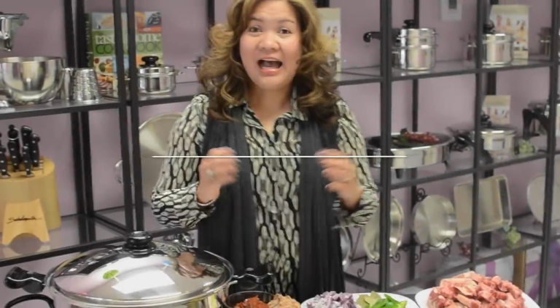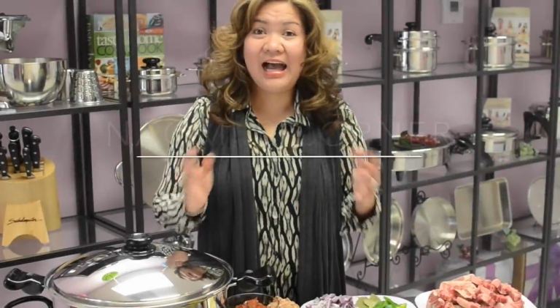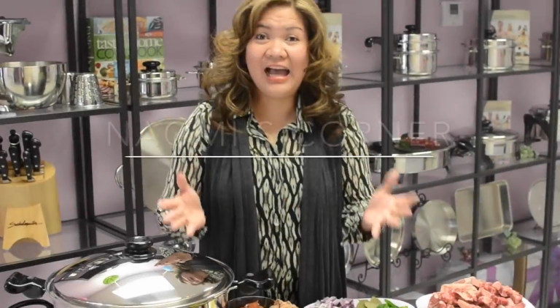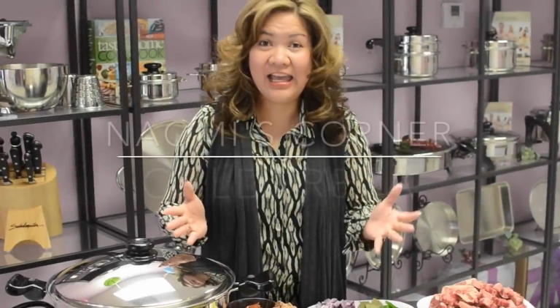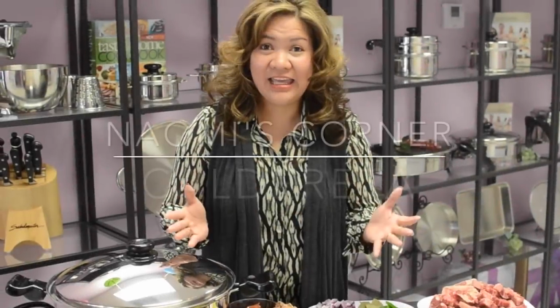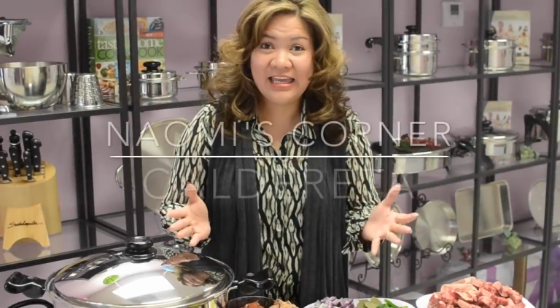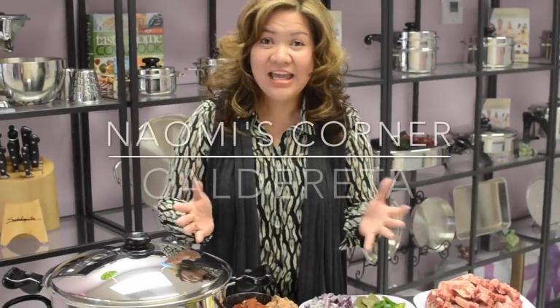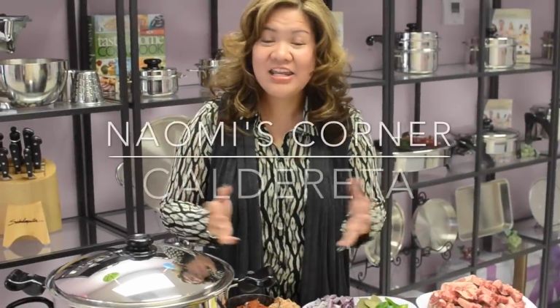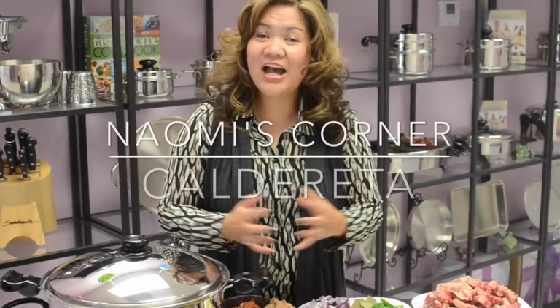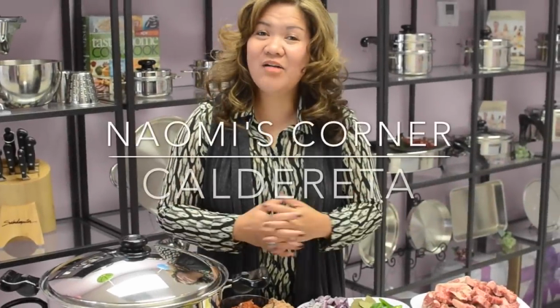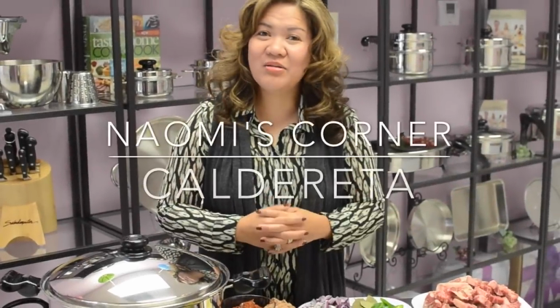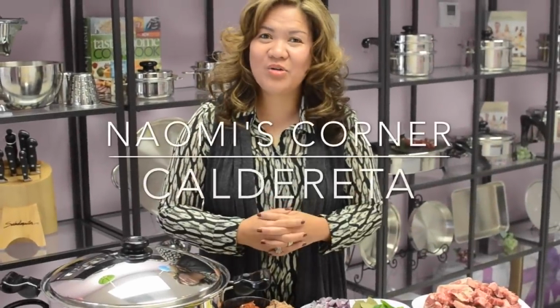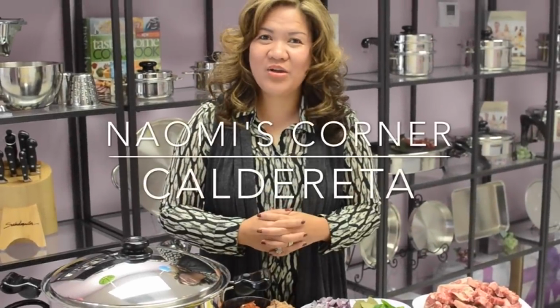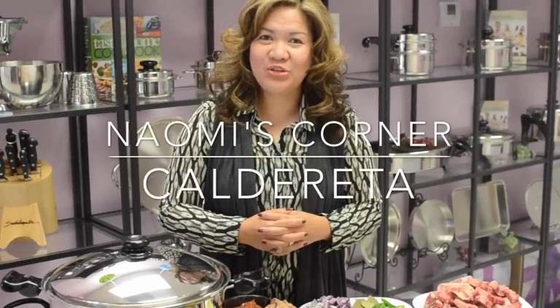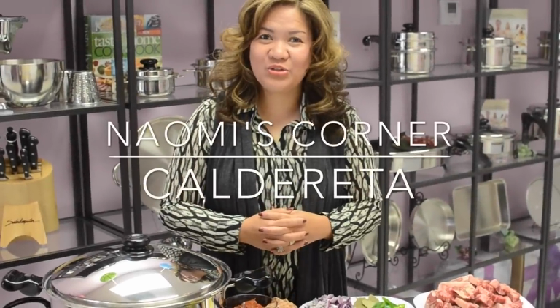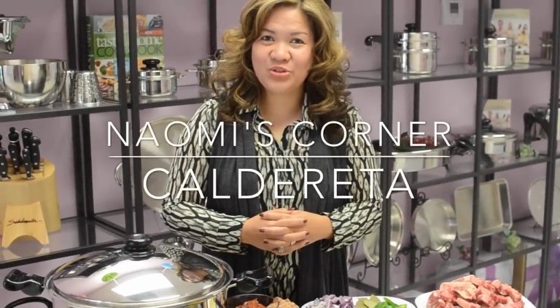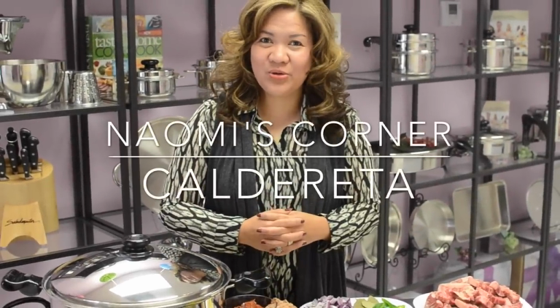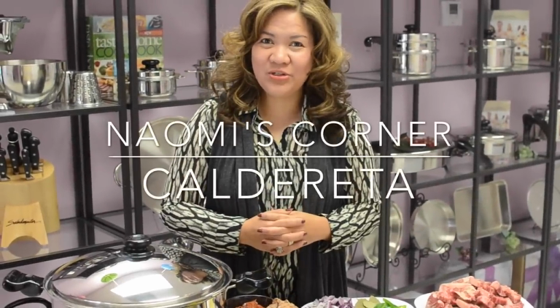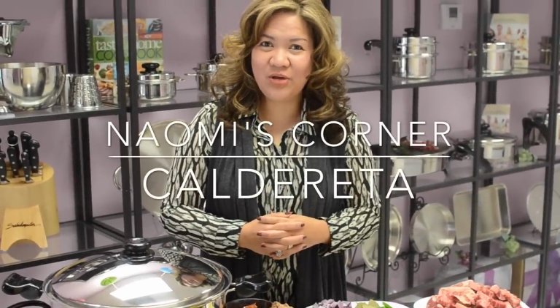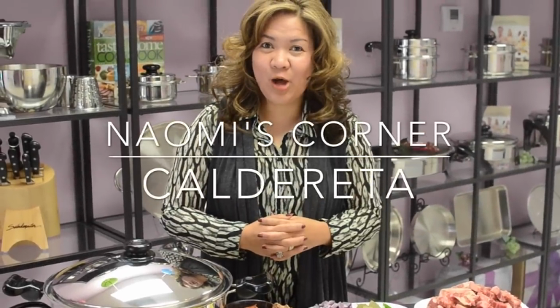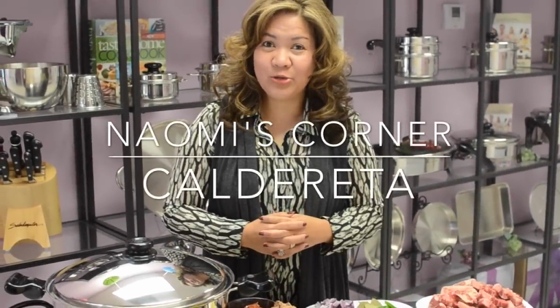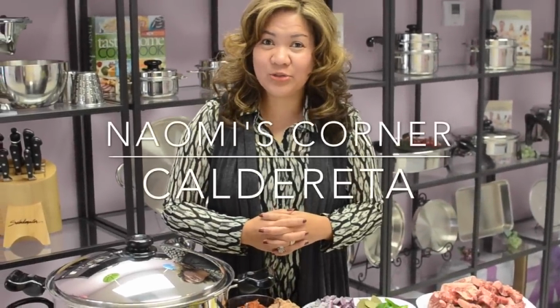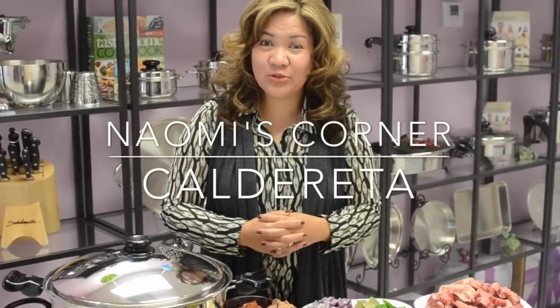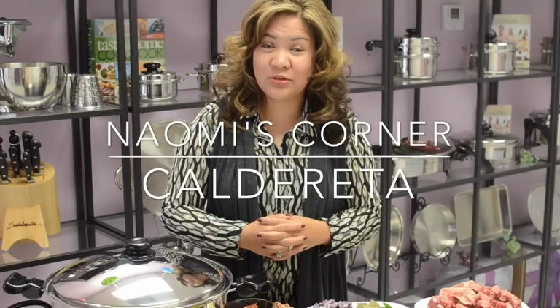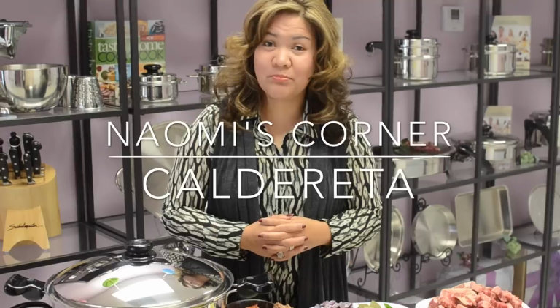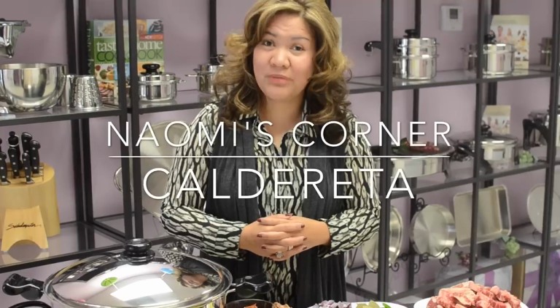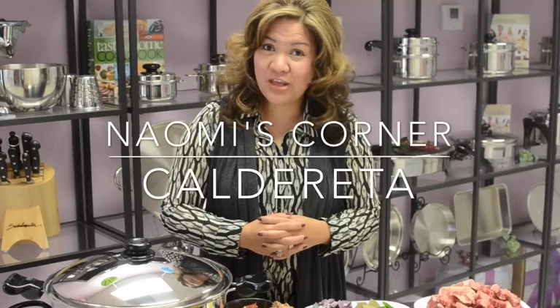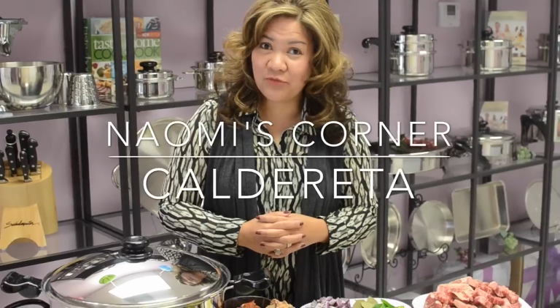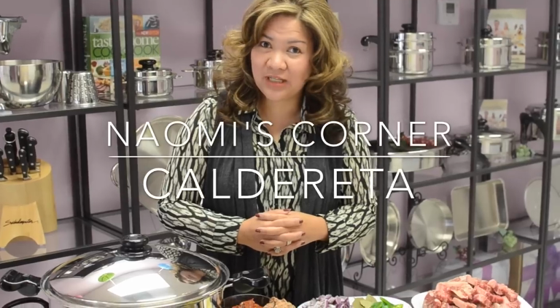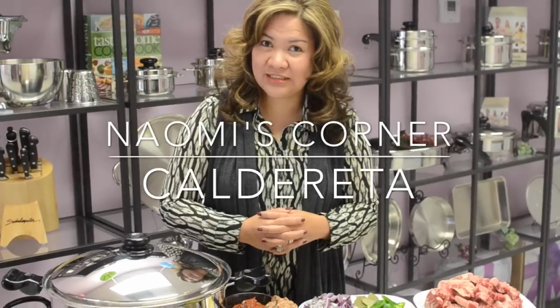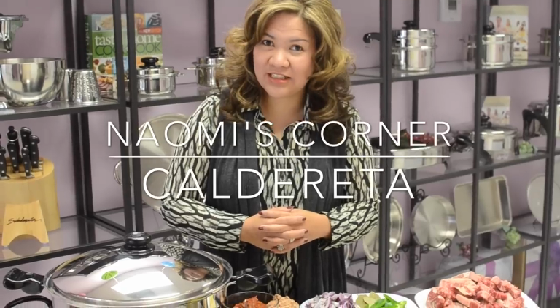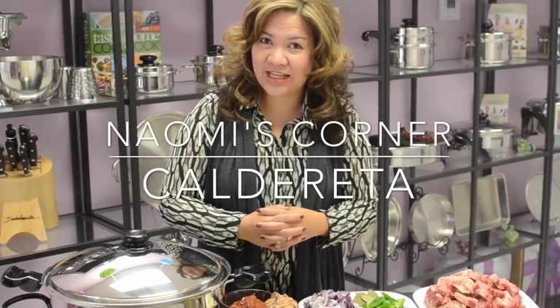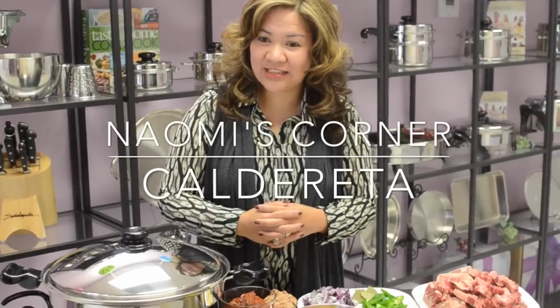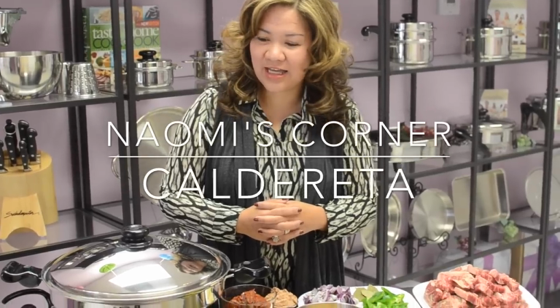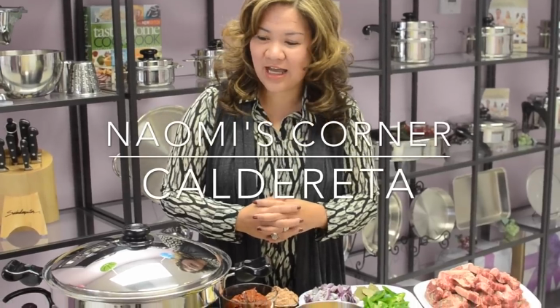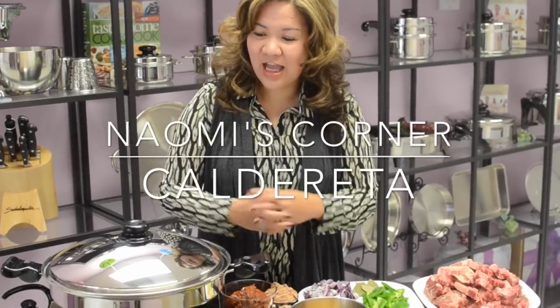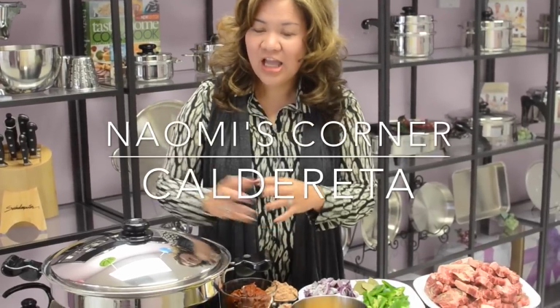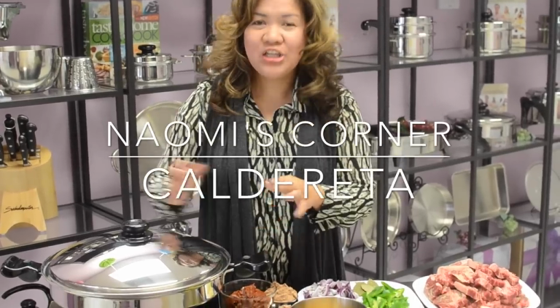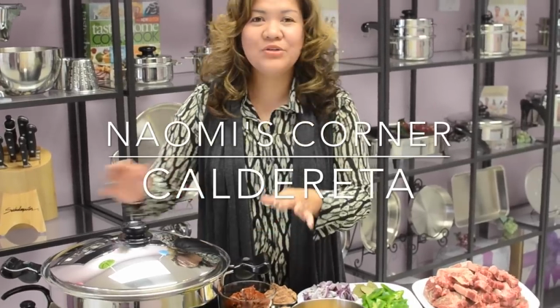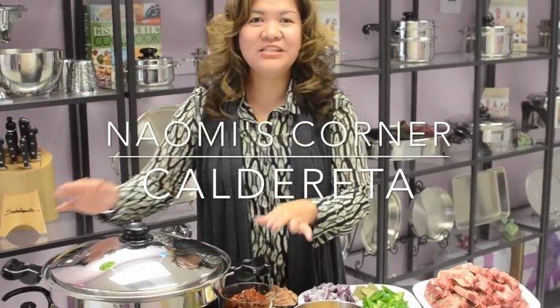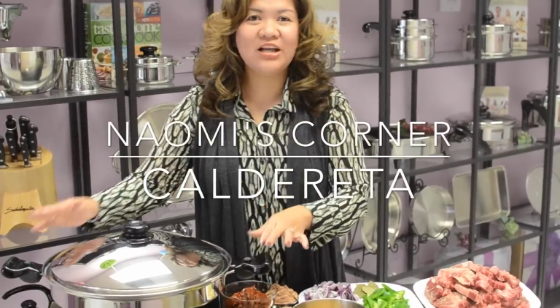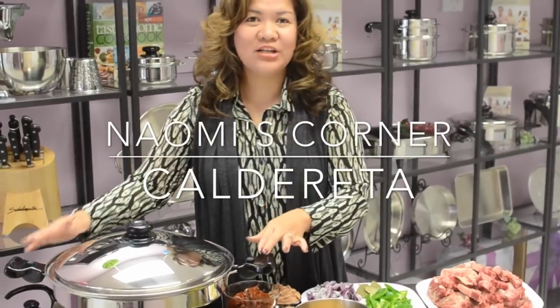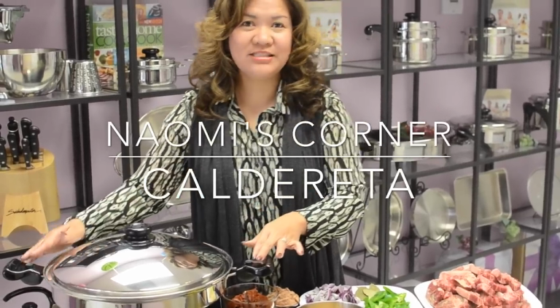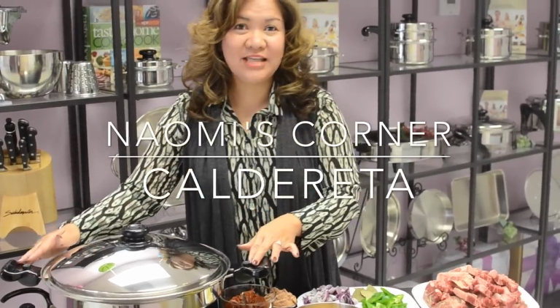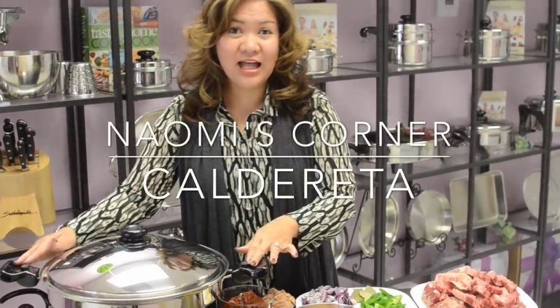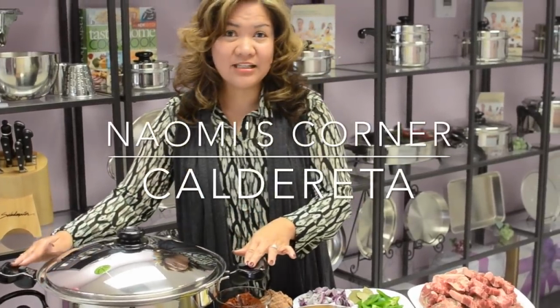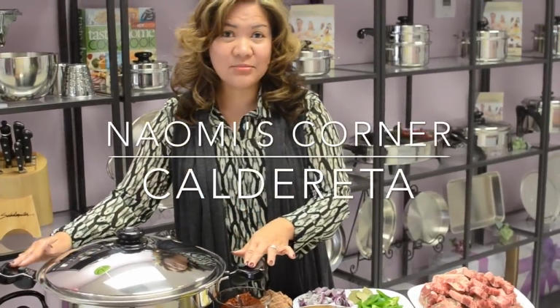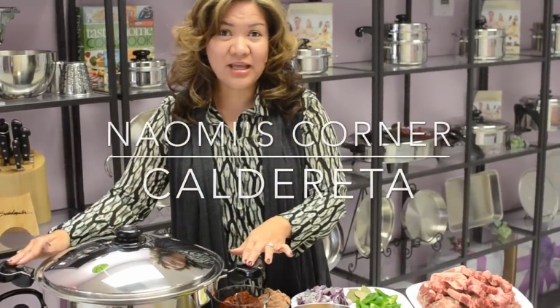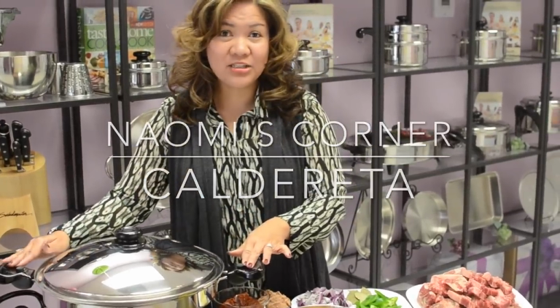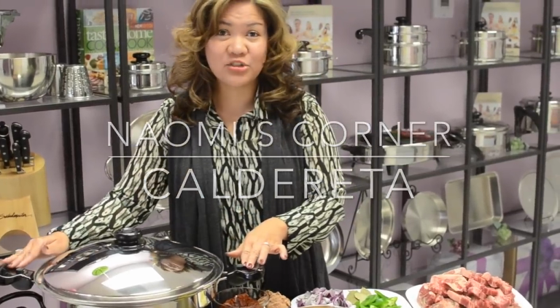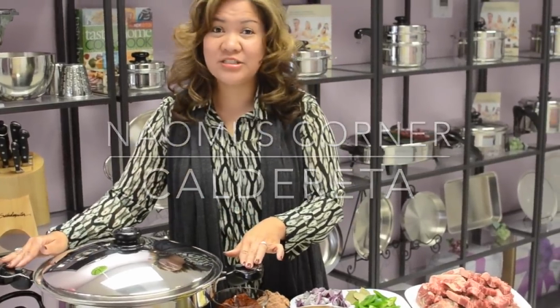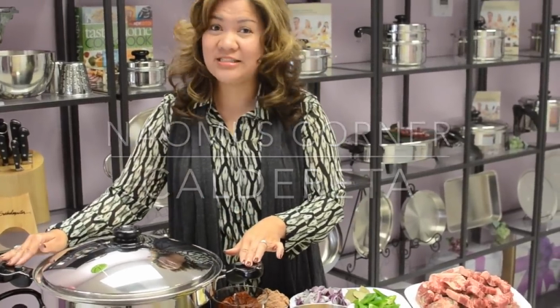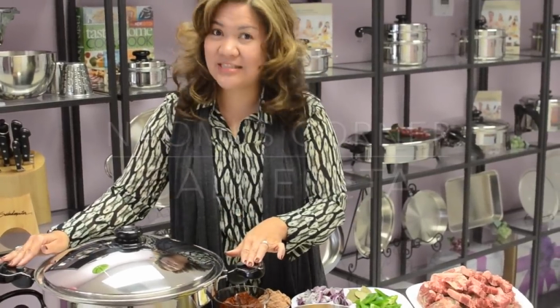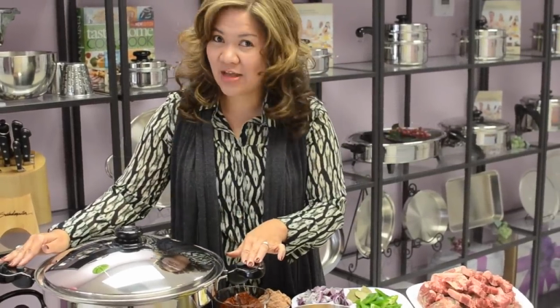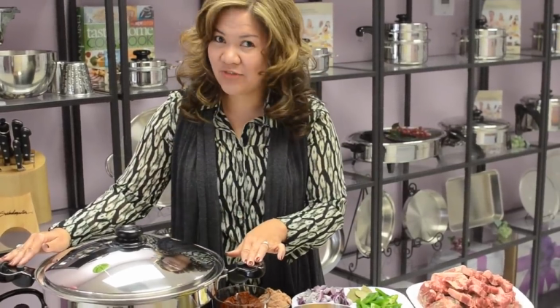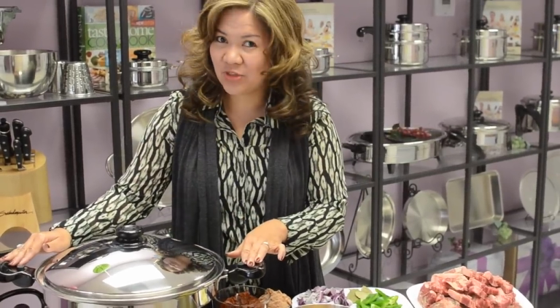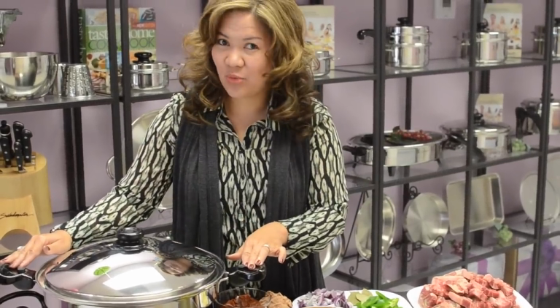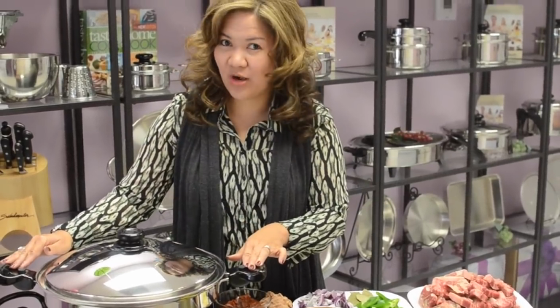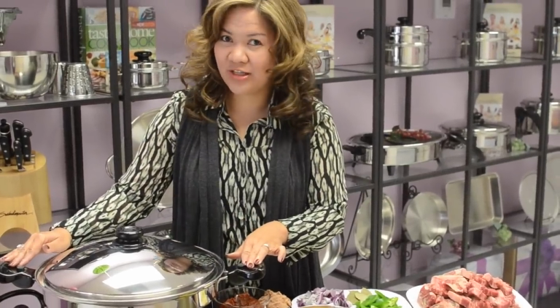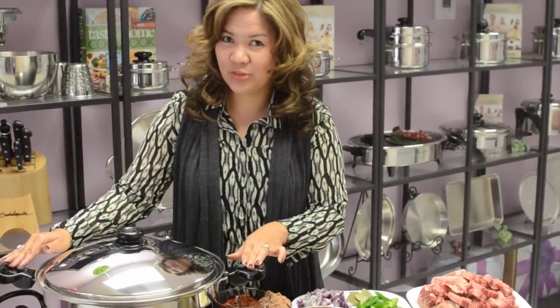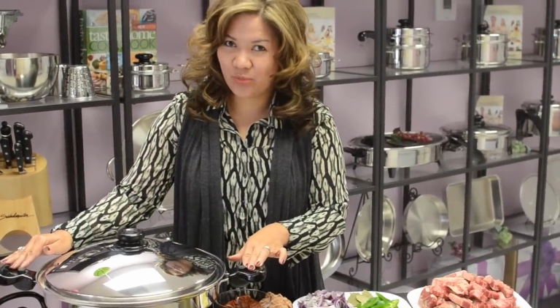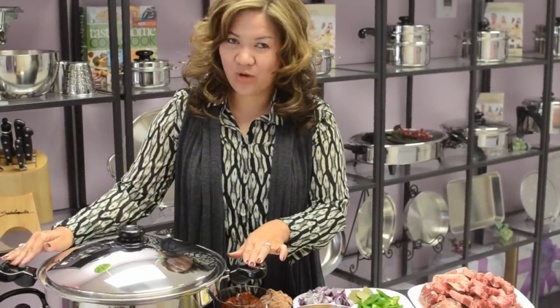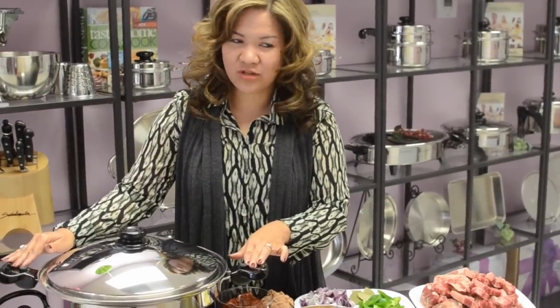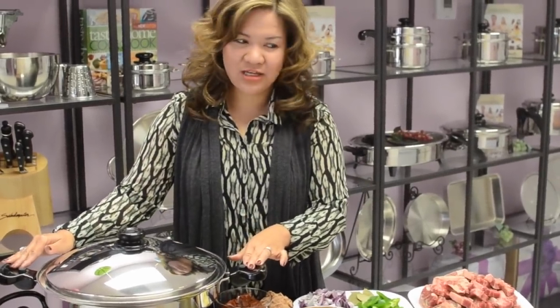Hi! Now I'm going to show you how to cook beef caldereta using our Salad Masters 7-Quart Wok.